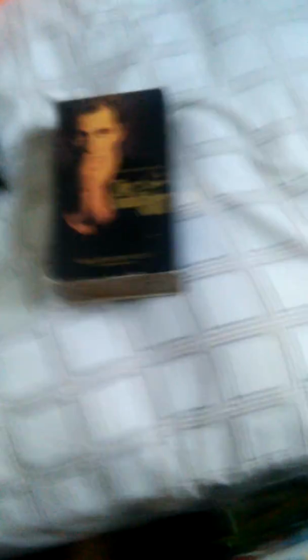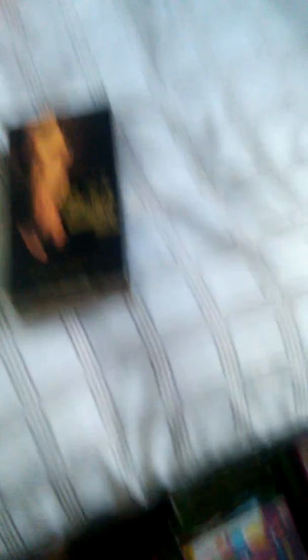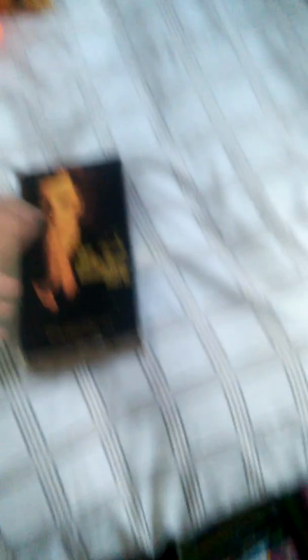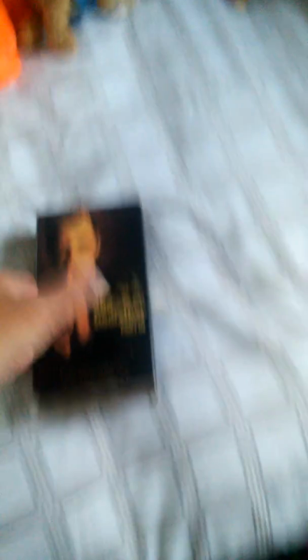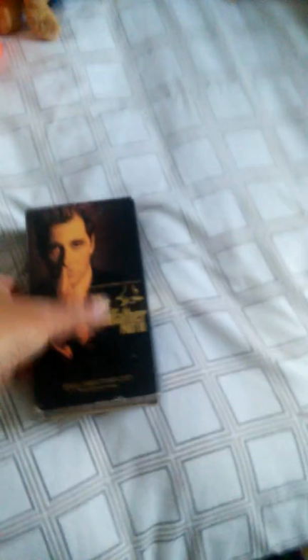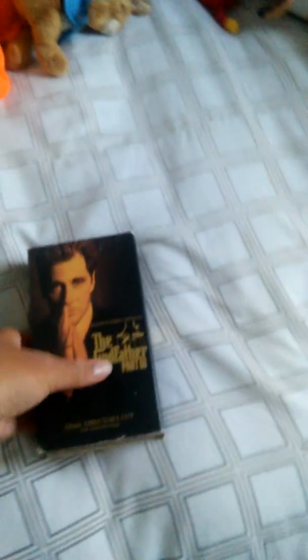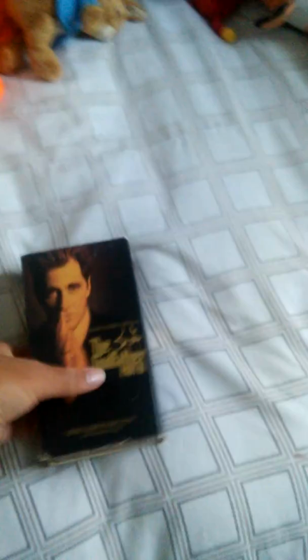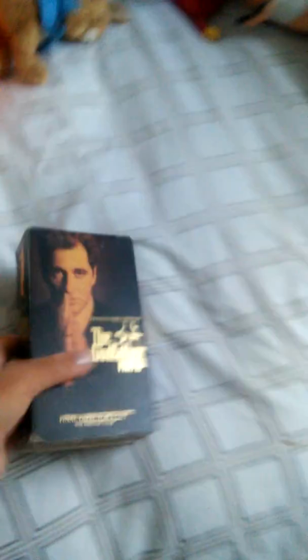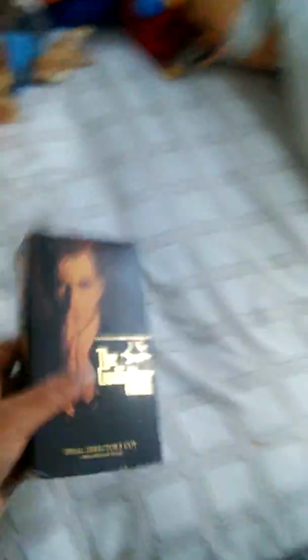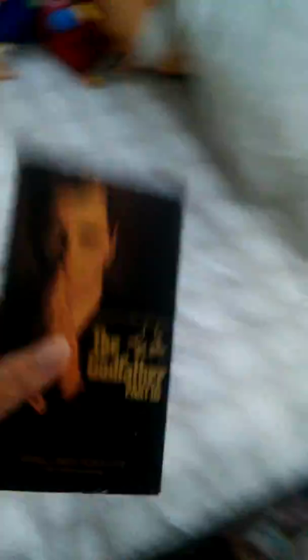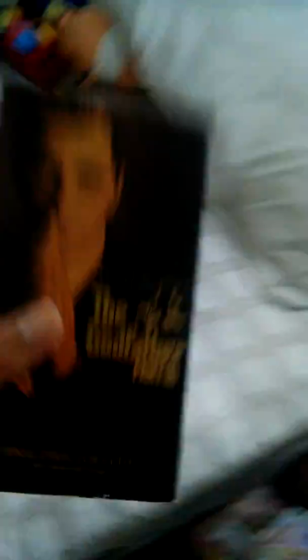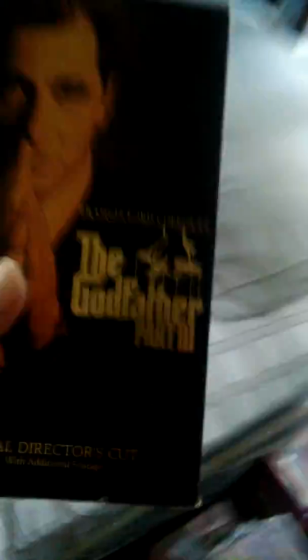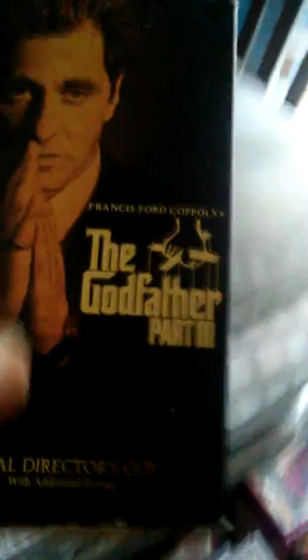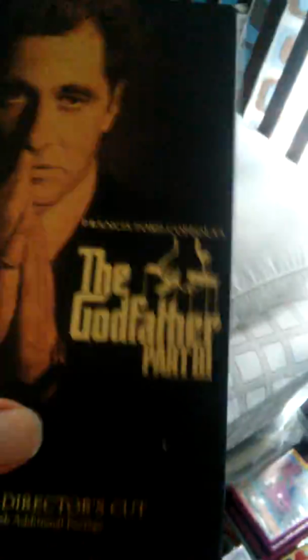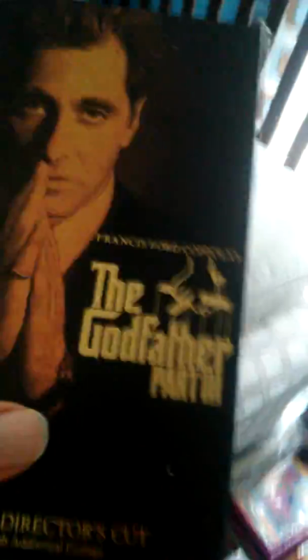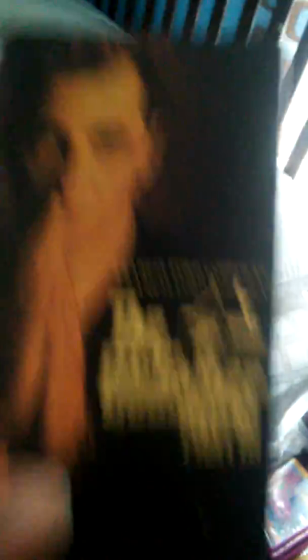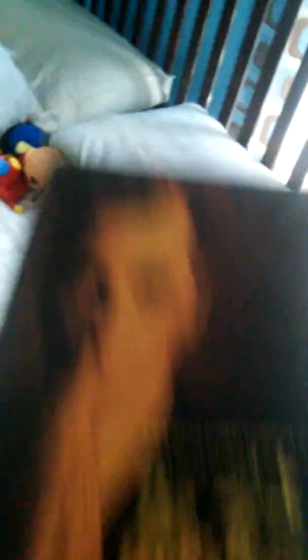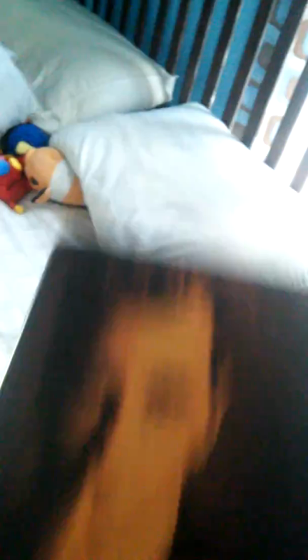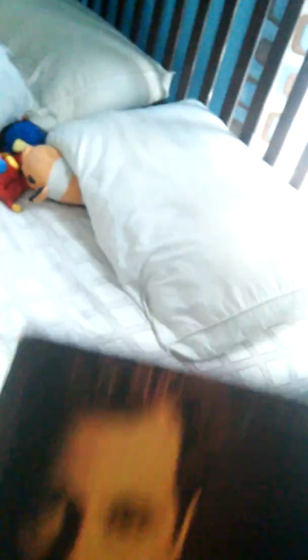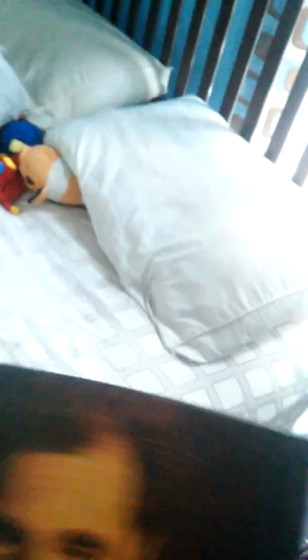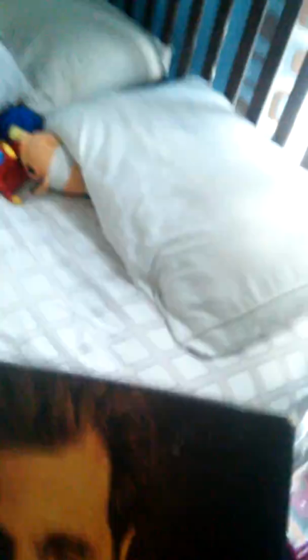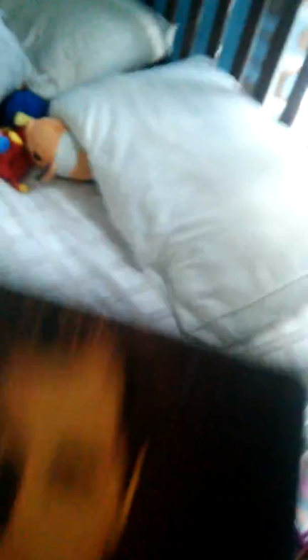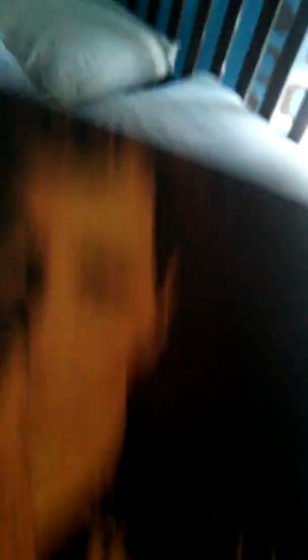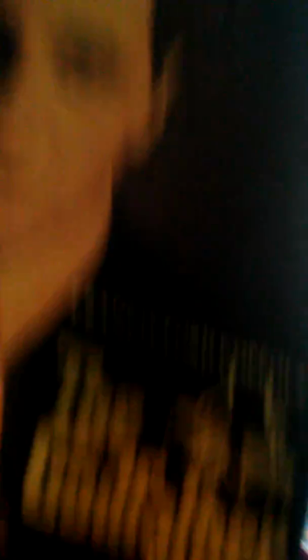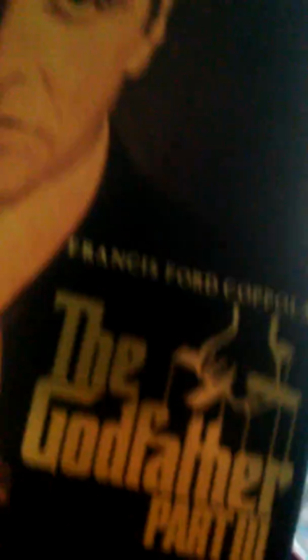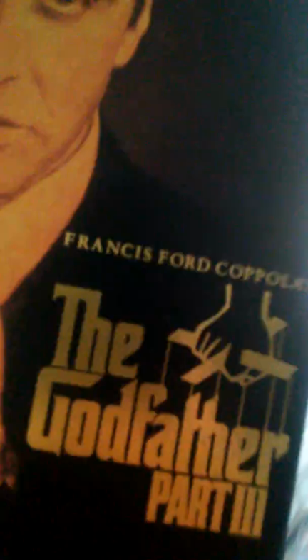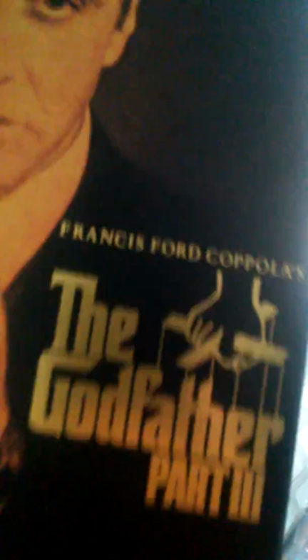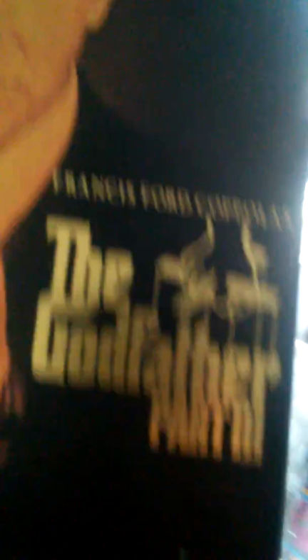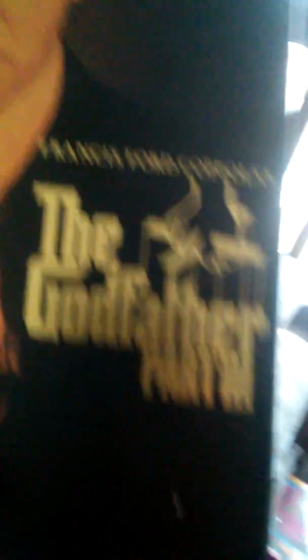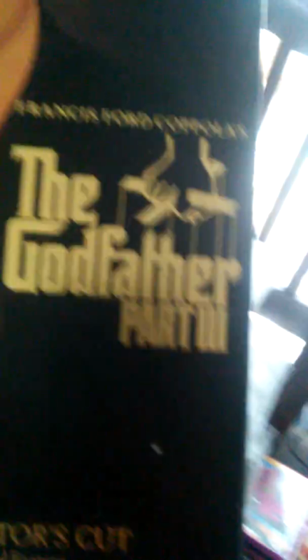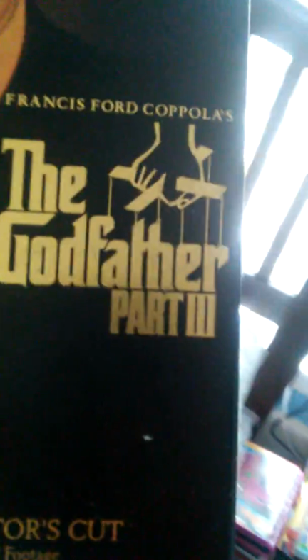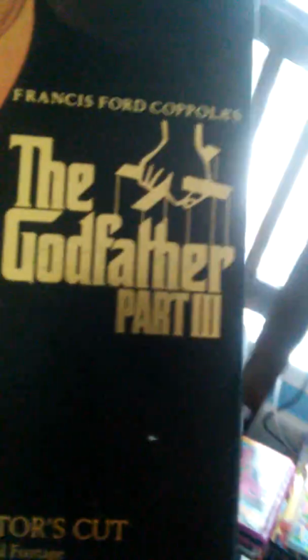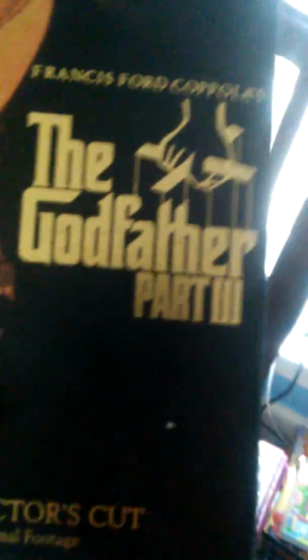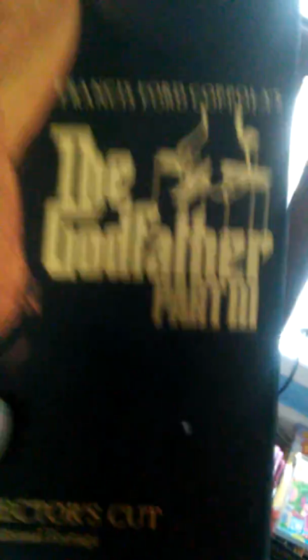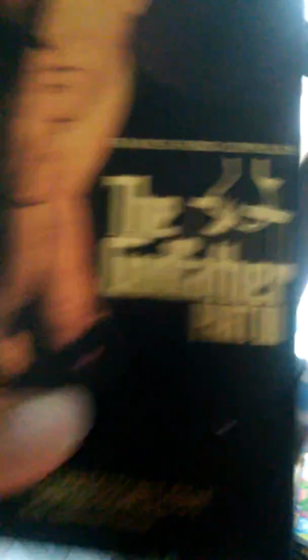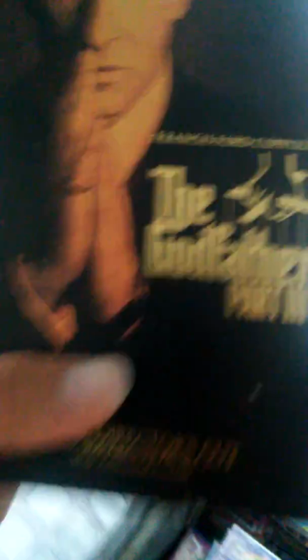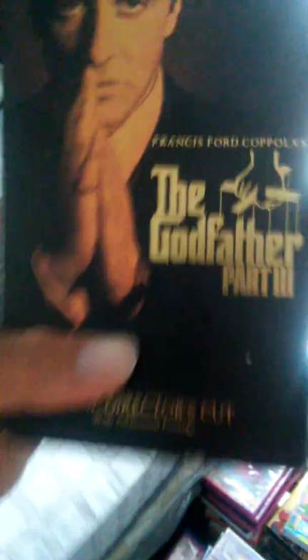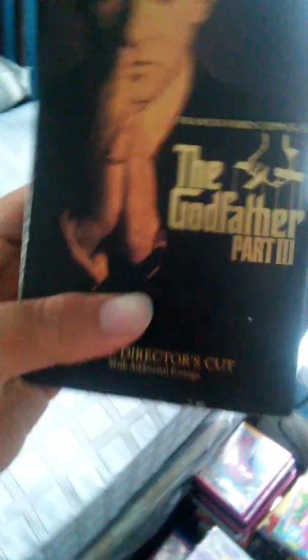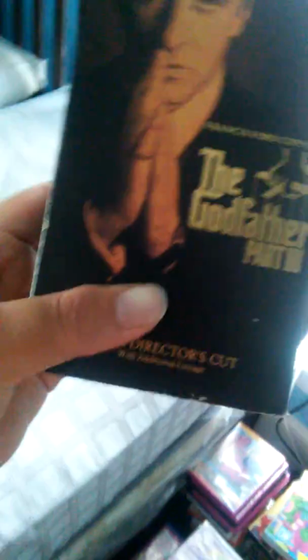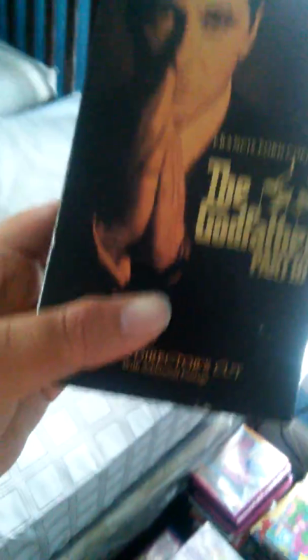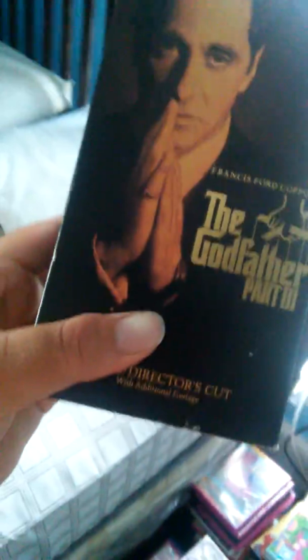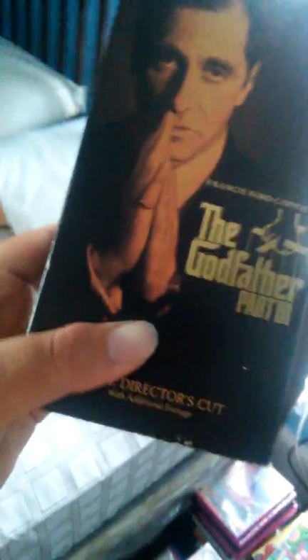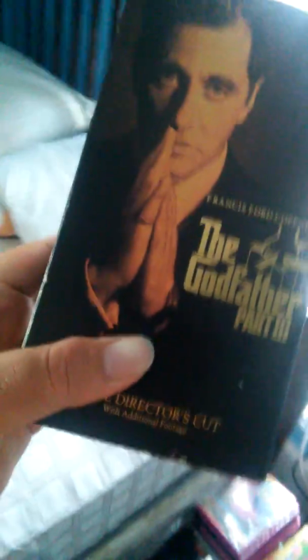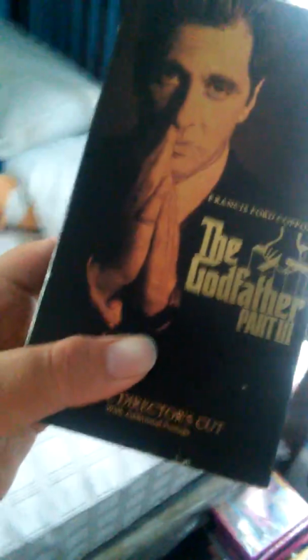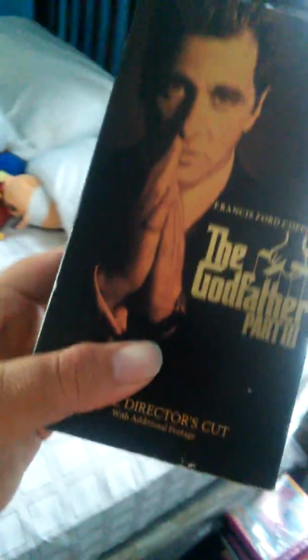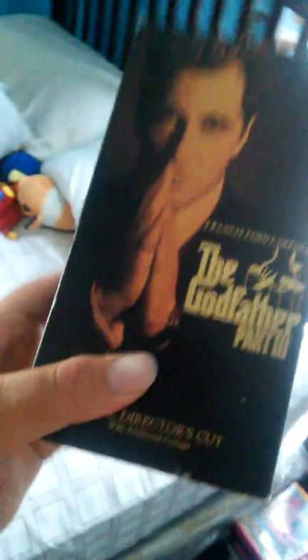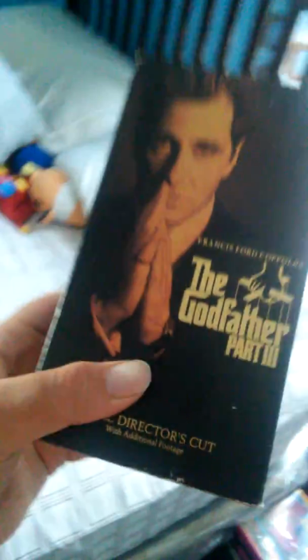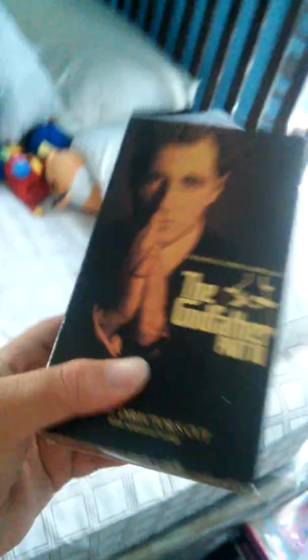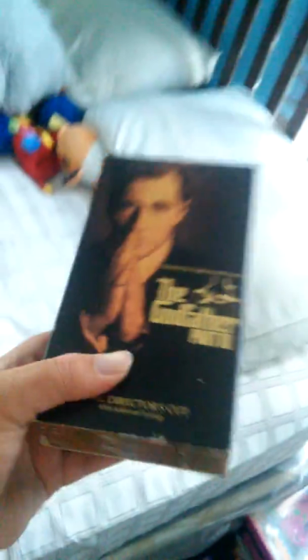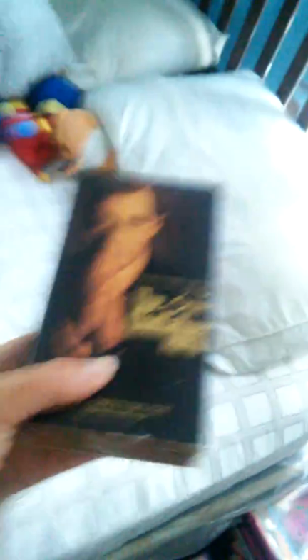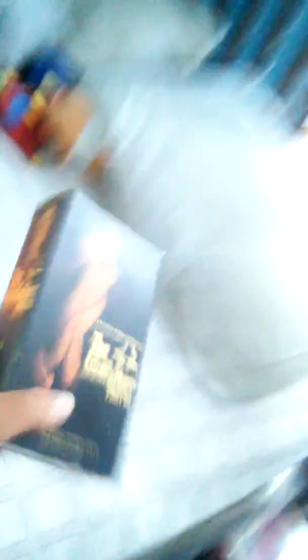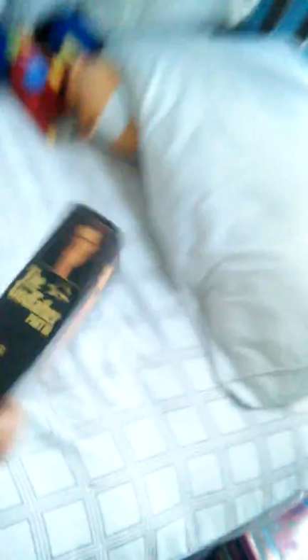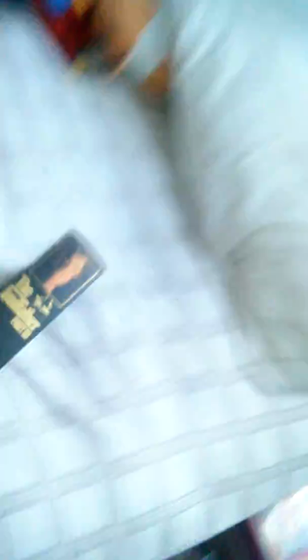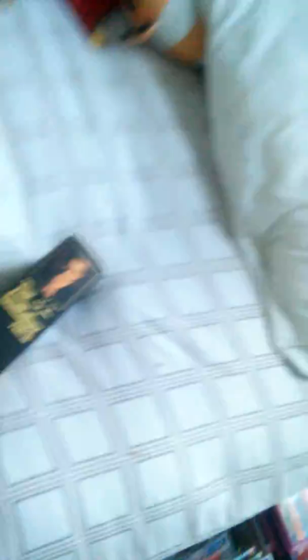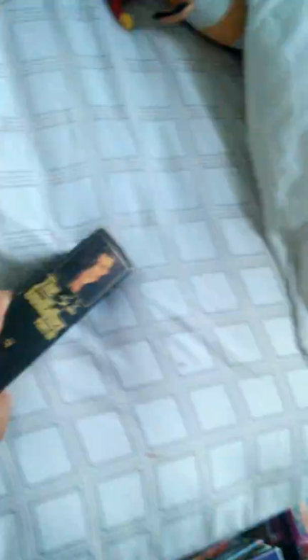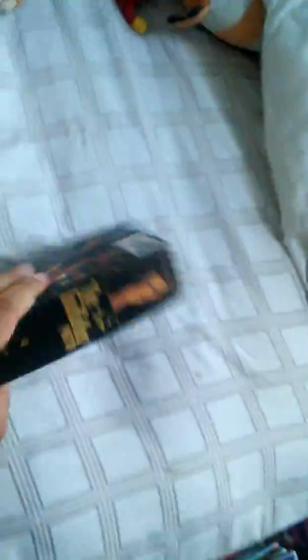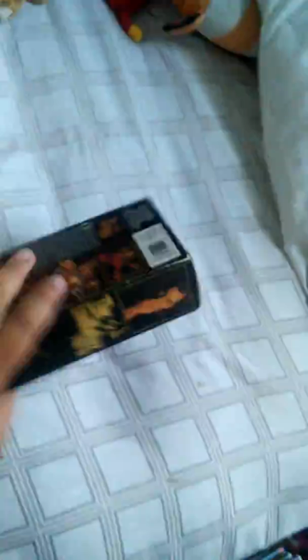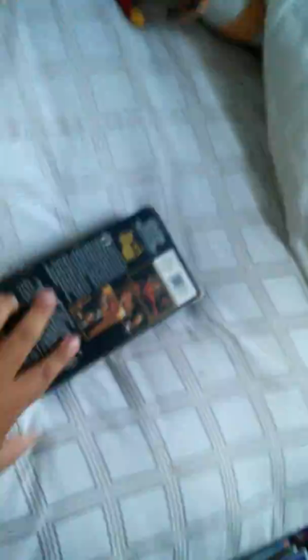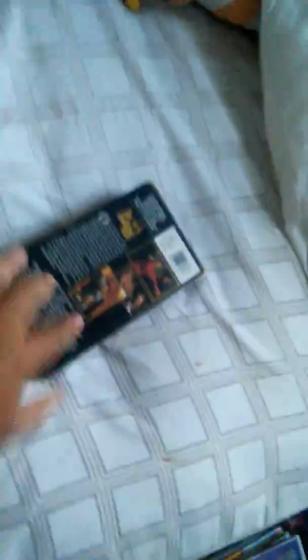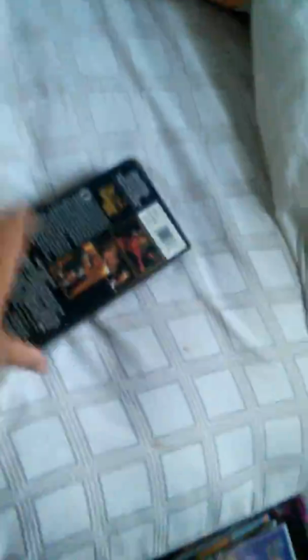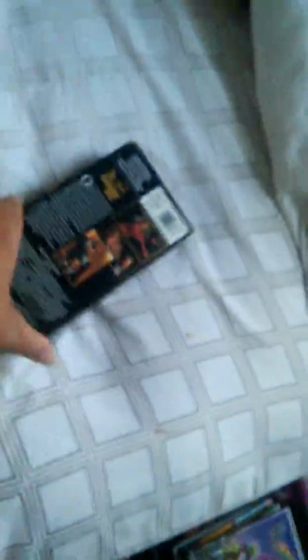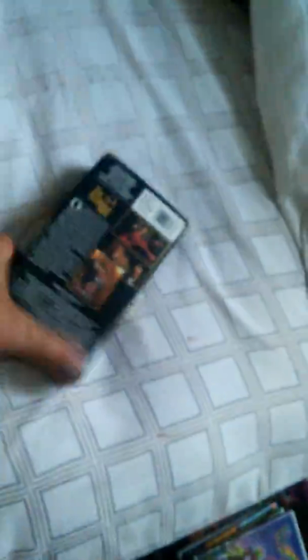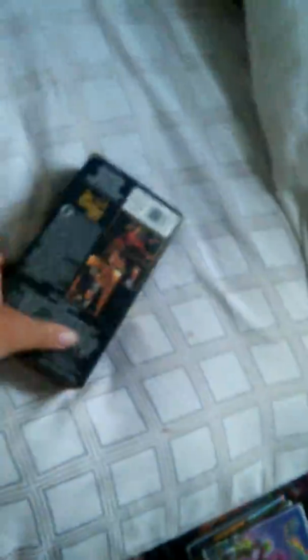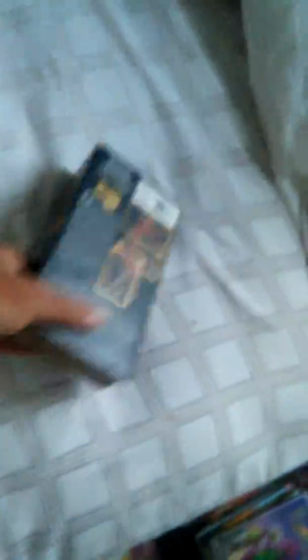That's one, Godfather part three. The front and spine in the back.